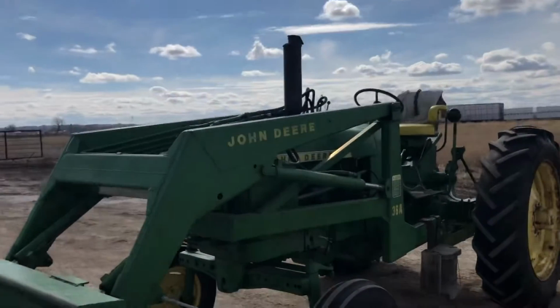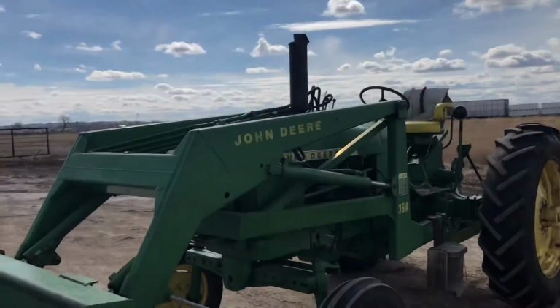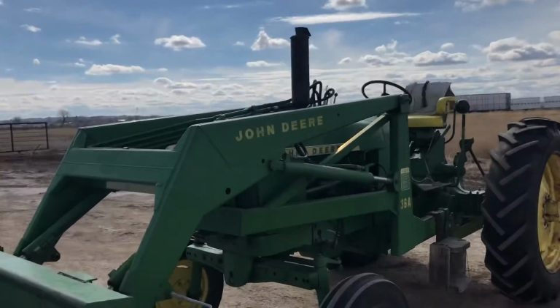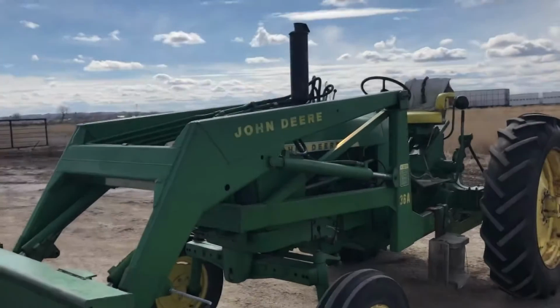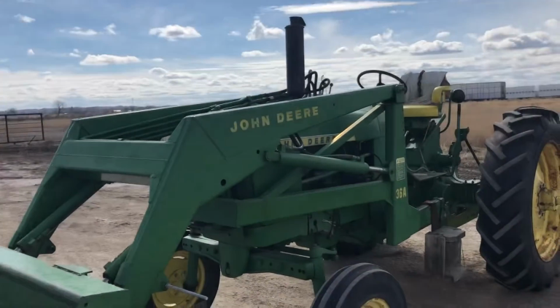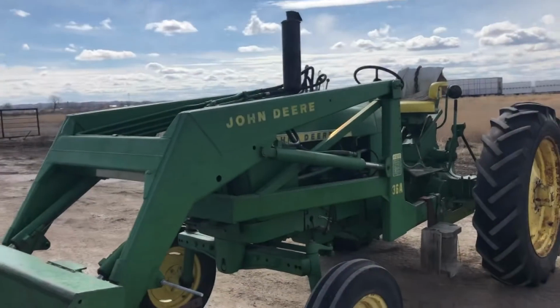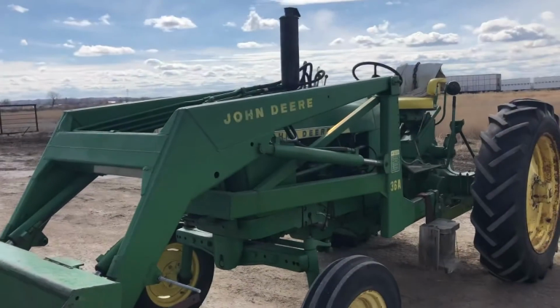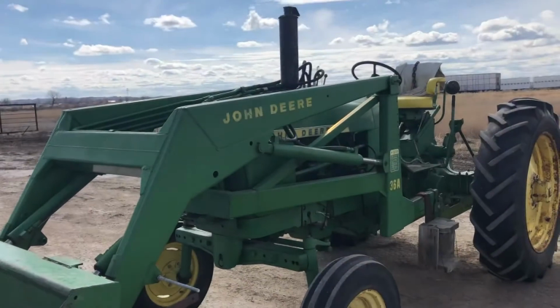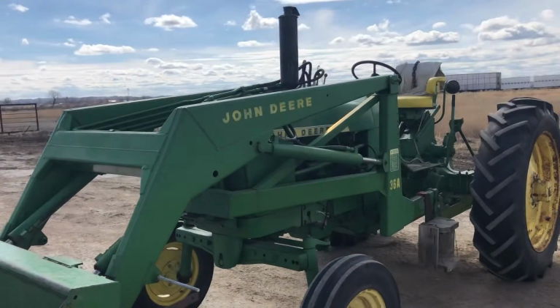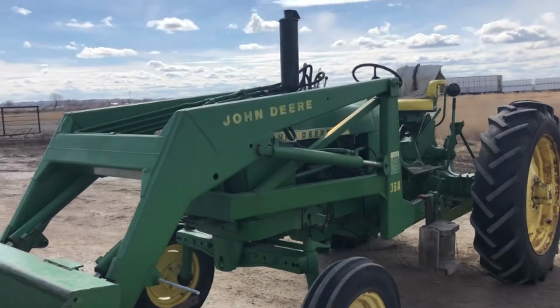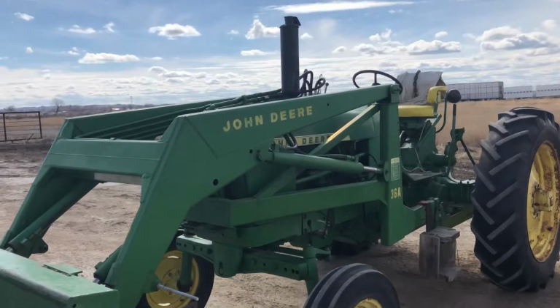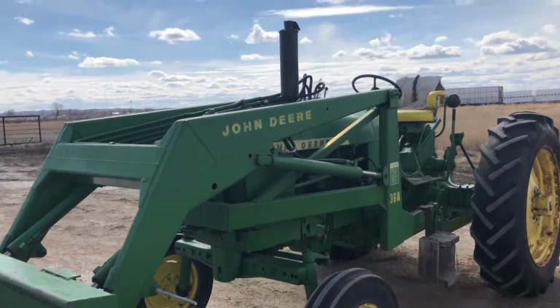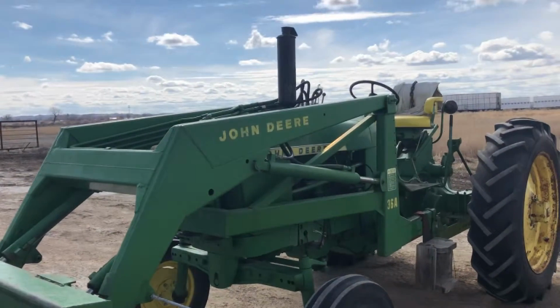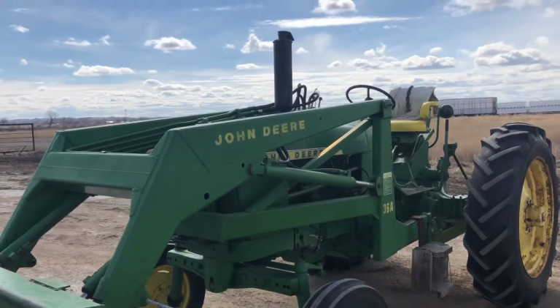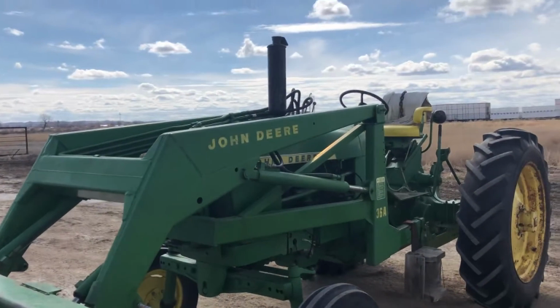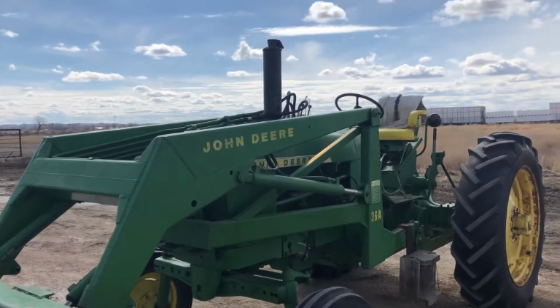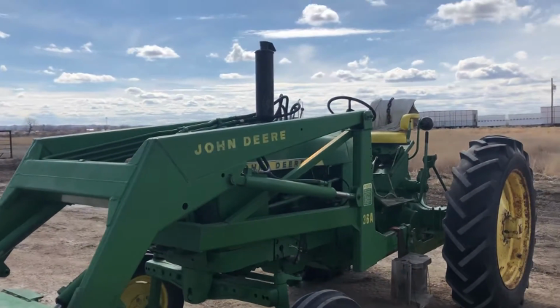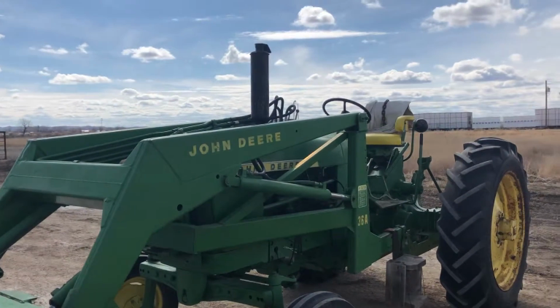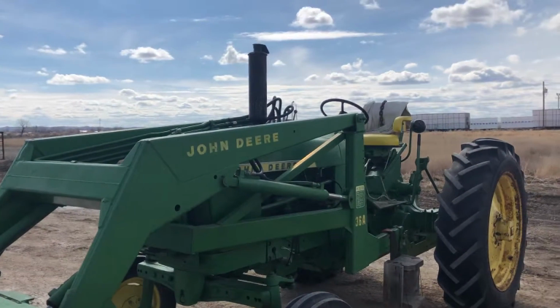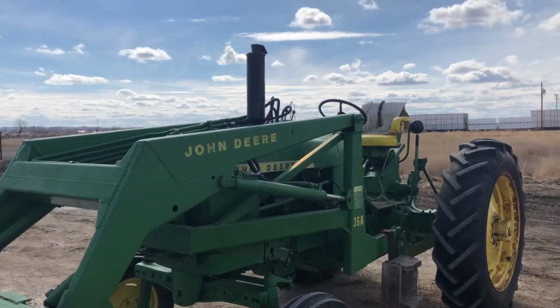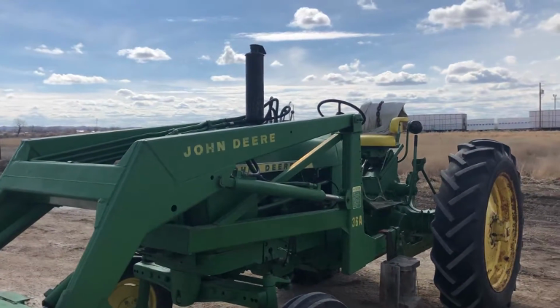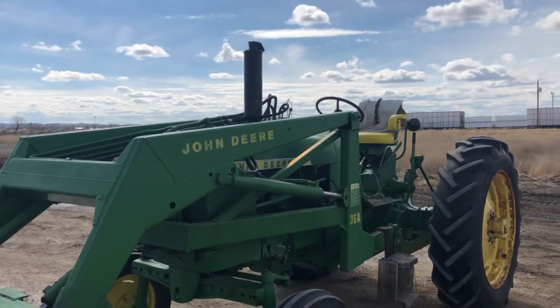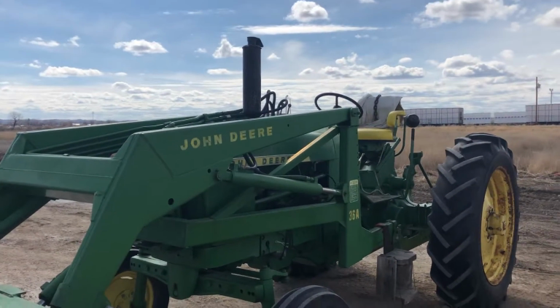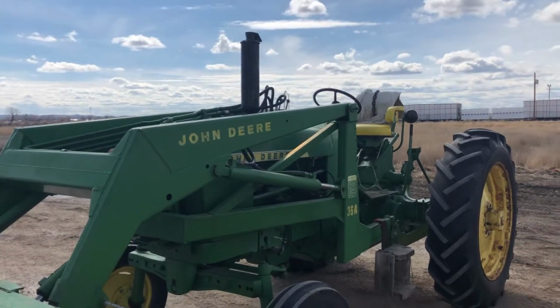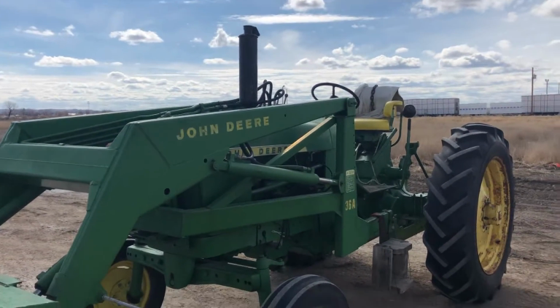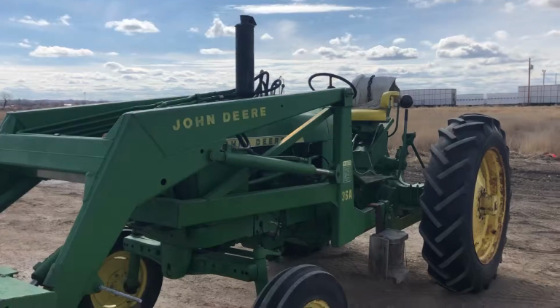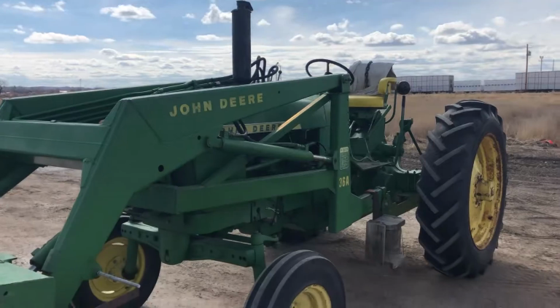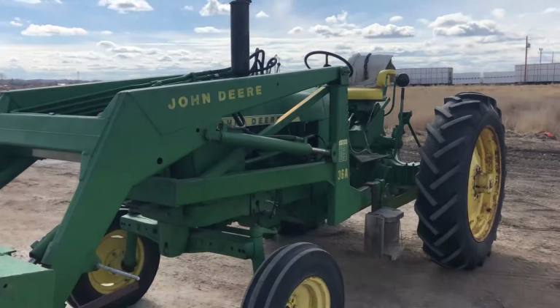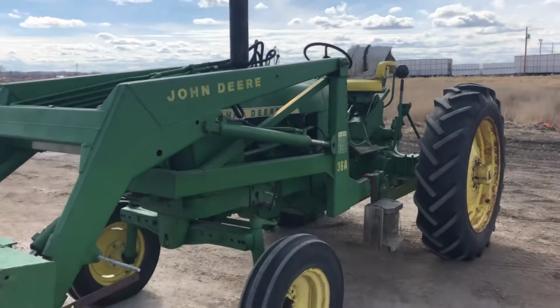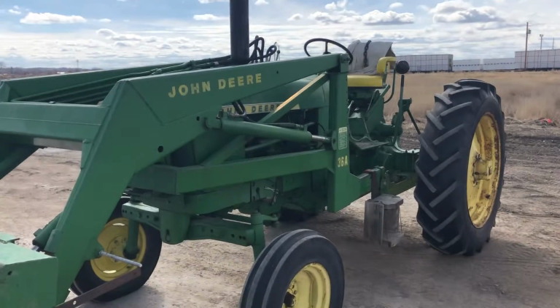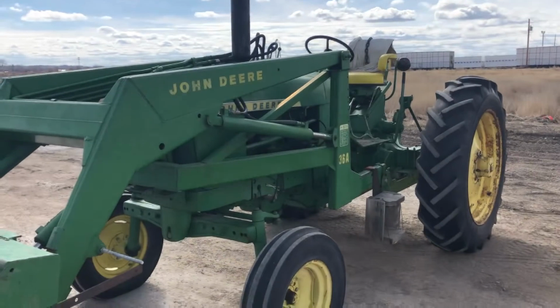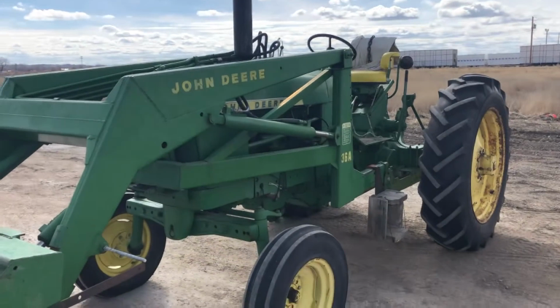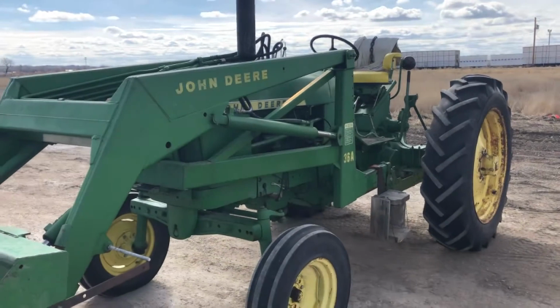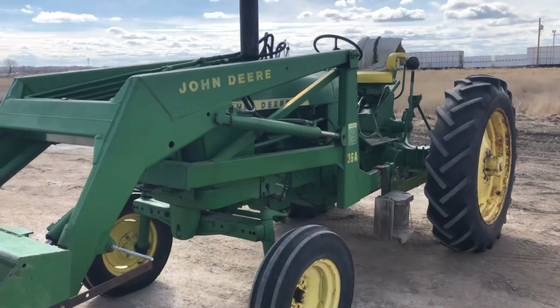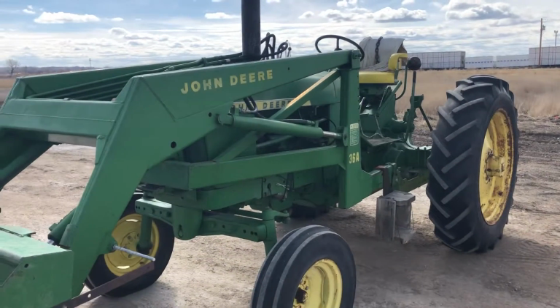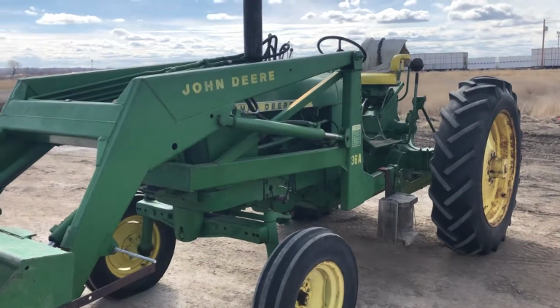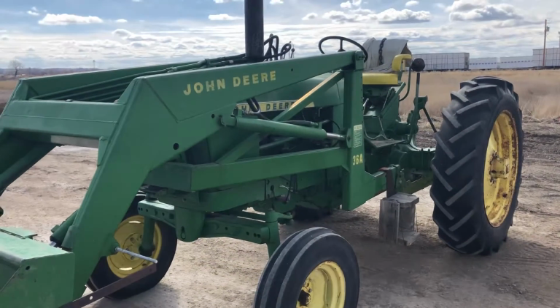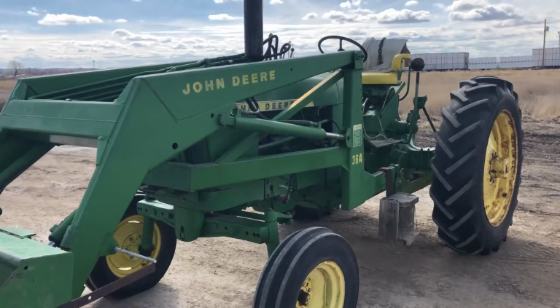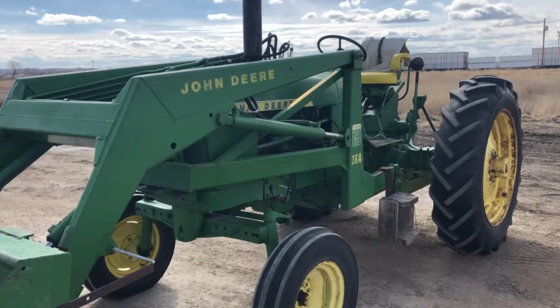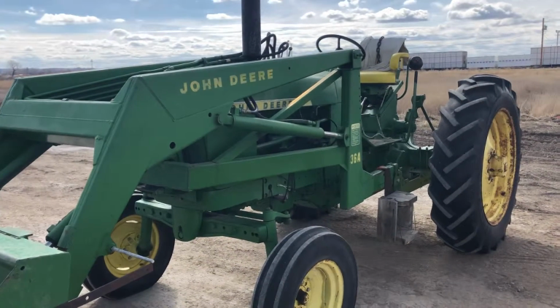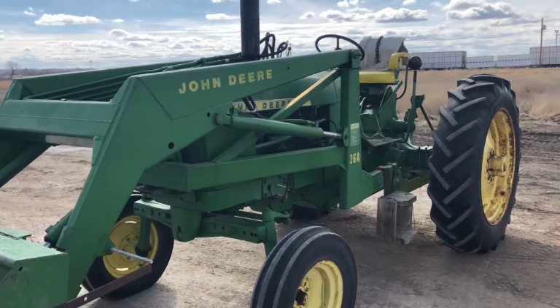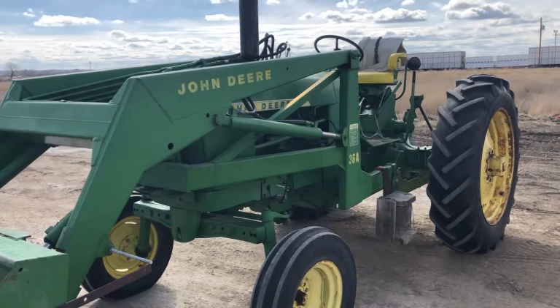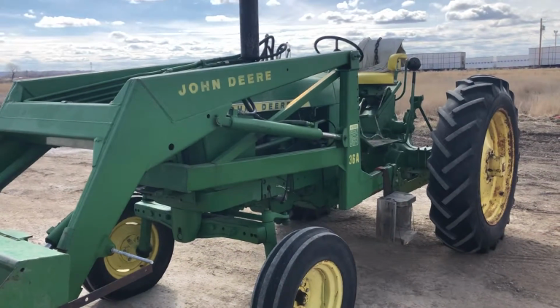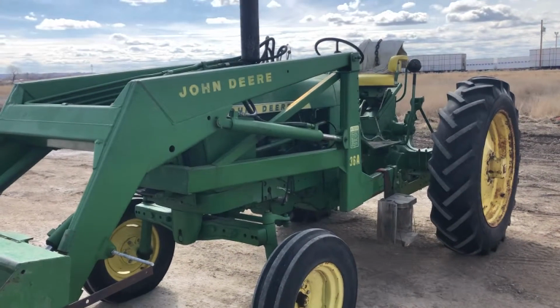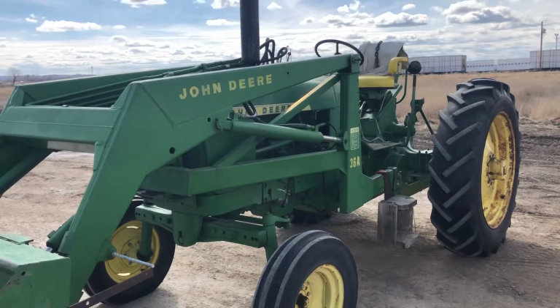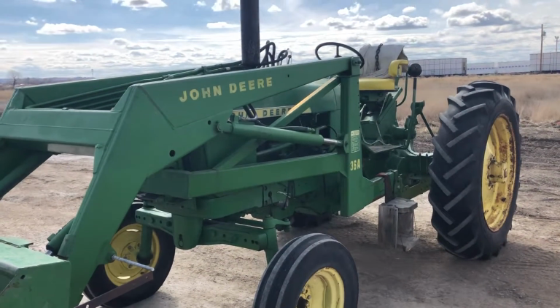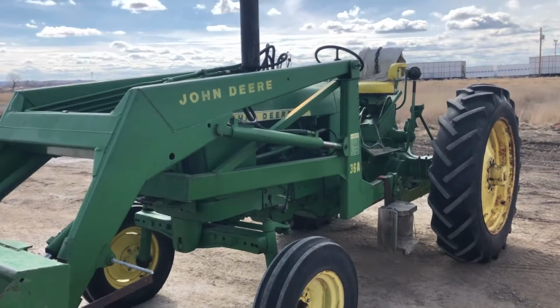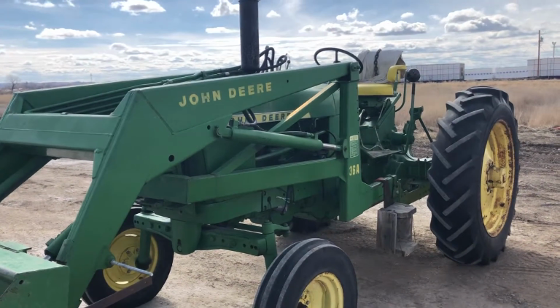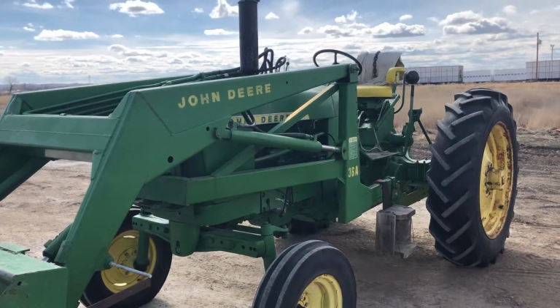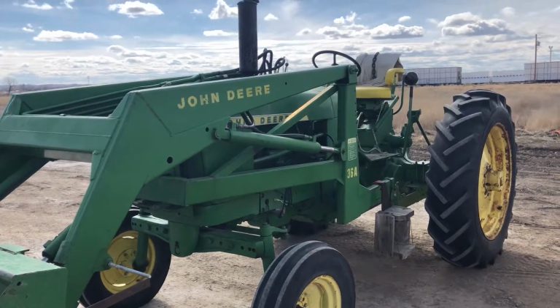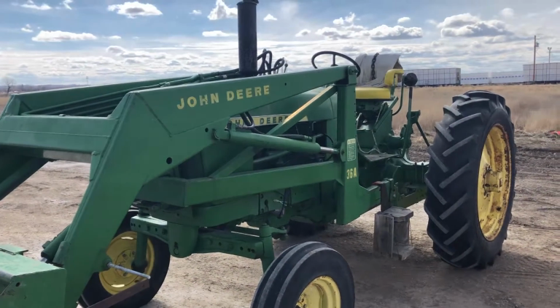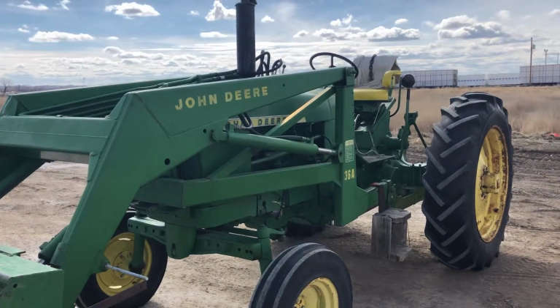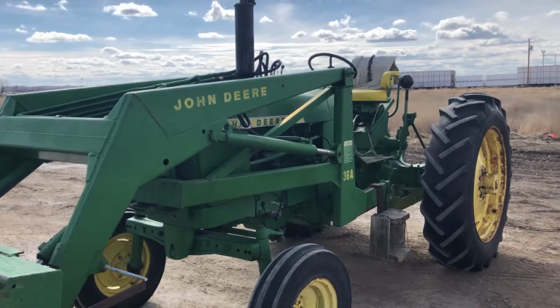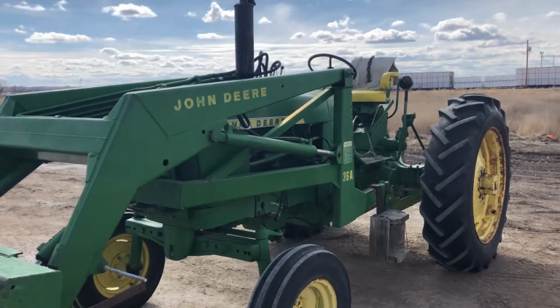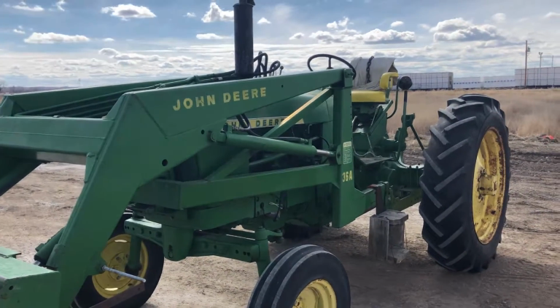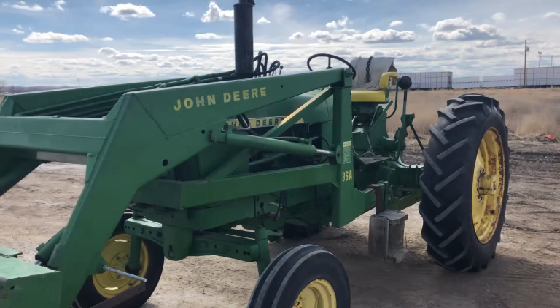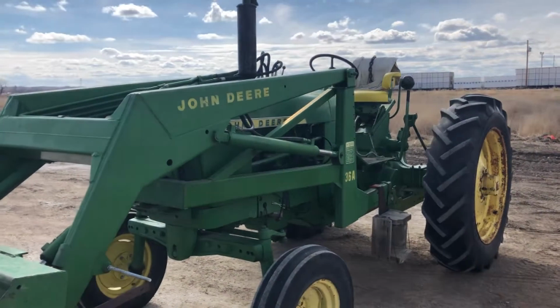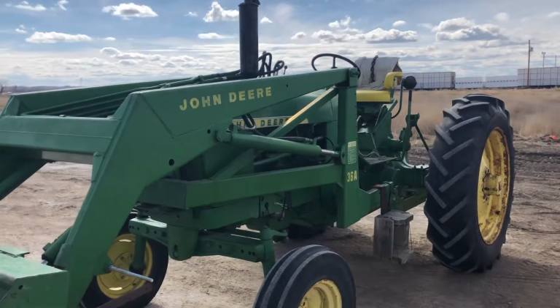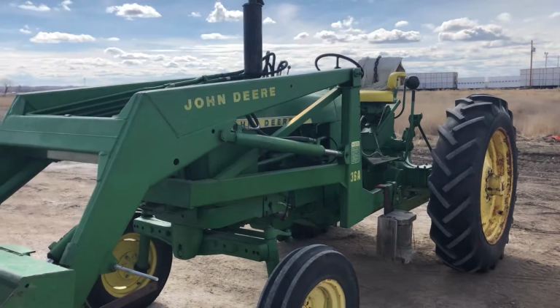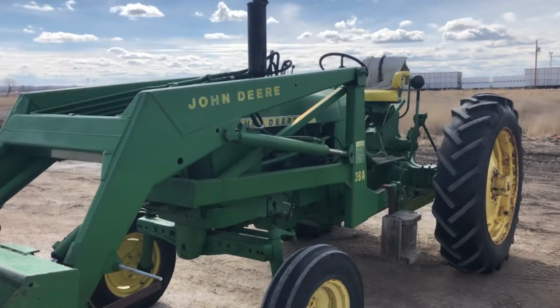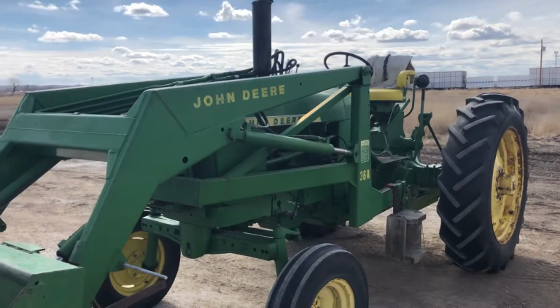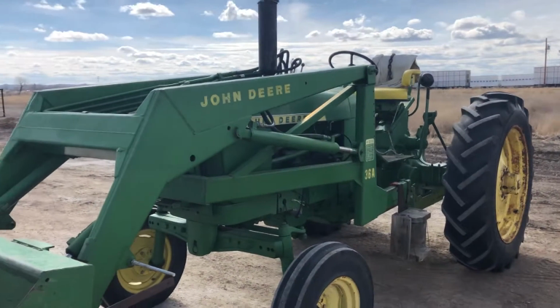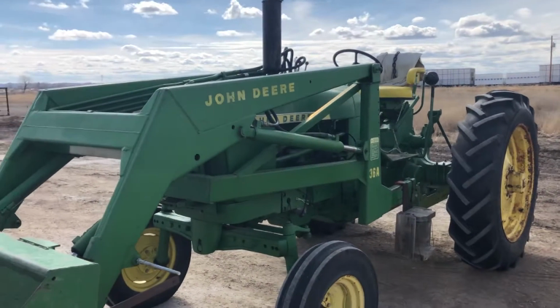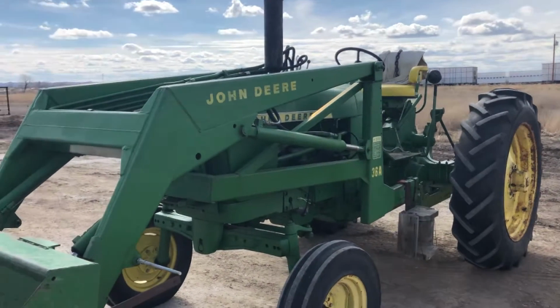Hi folks, Matt Smith with Smith Sales Company Auctioneers. We have a John Deere 2010 and it will be selling with this 36 loader.